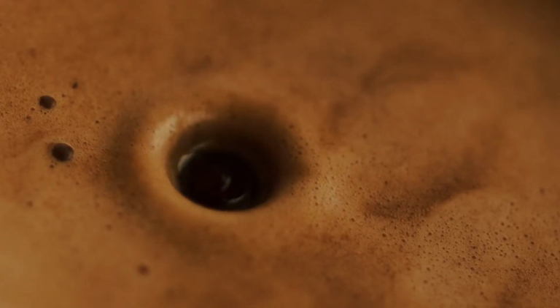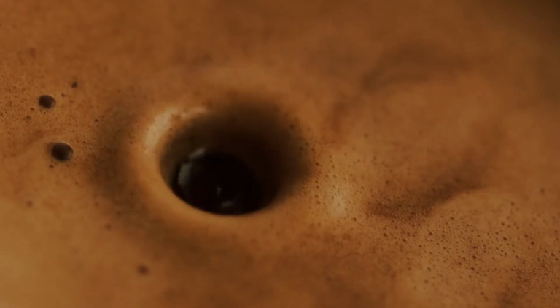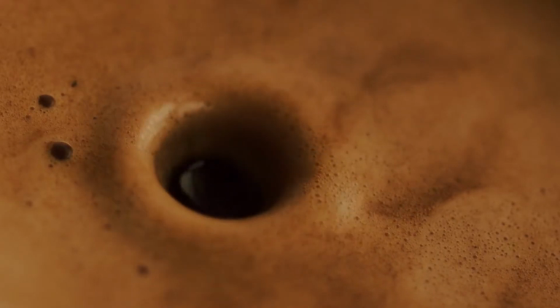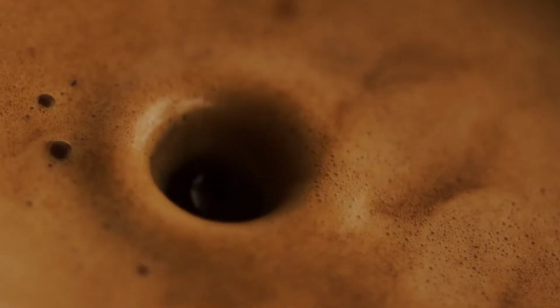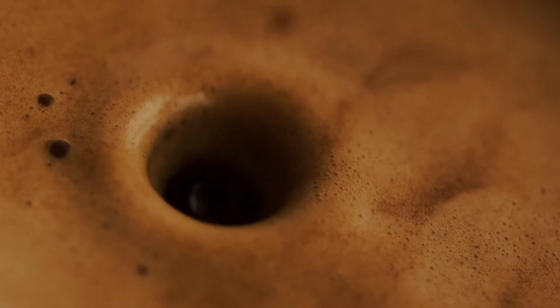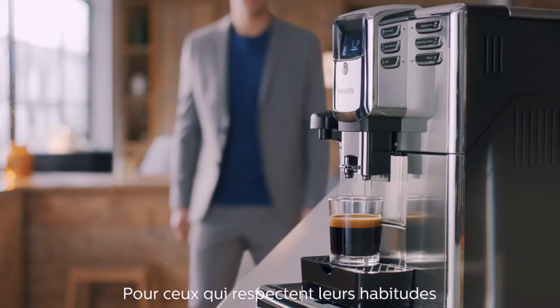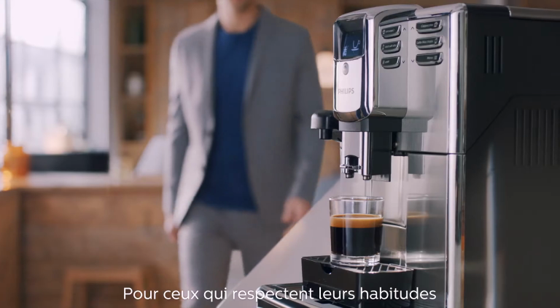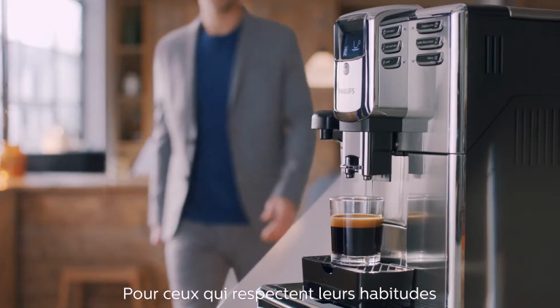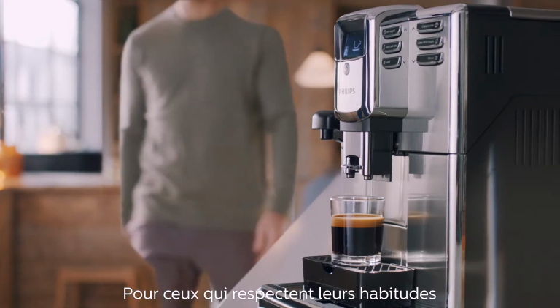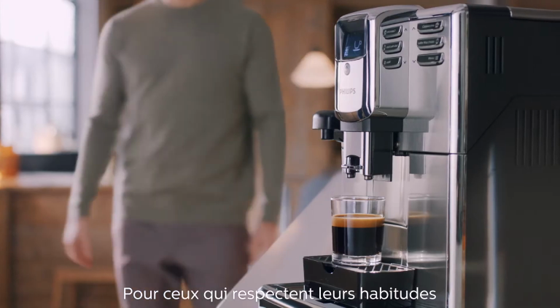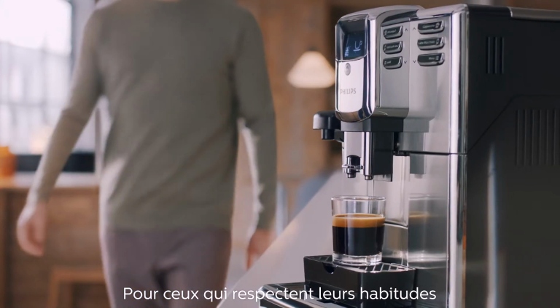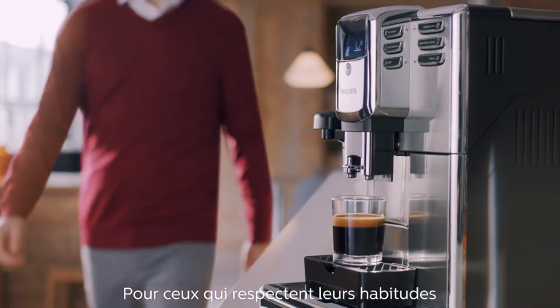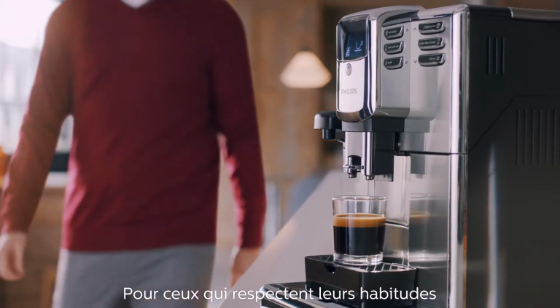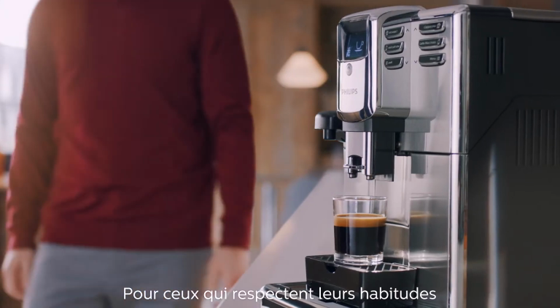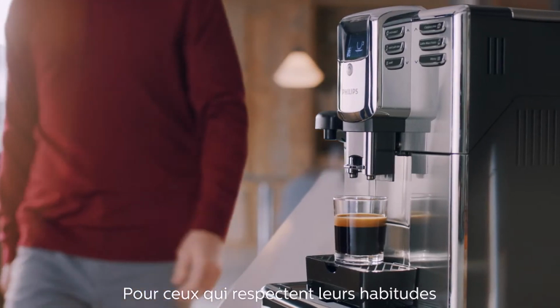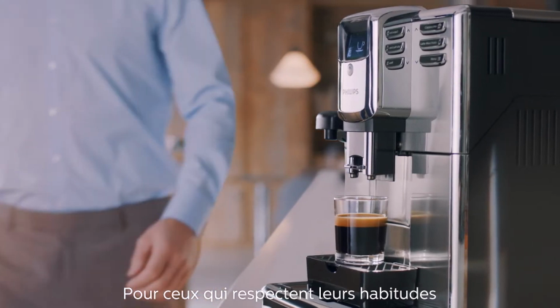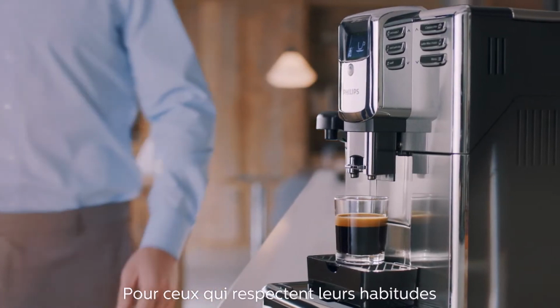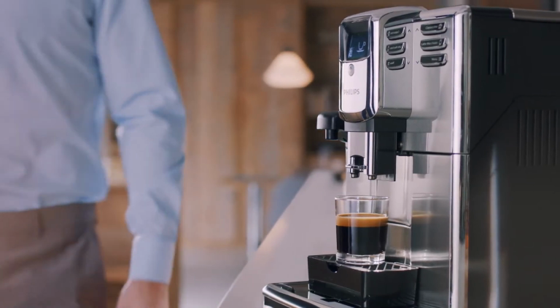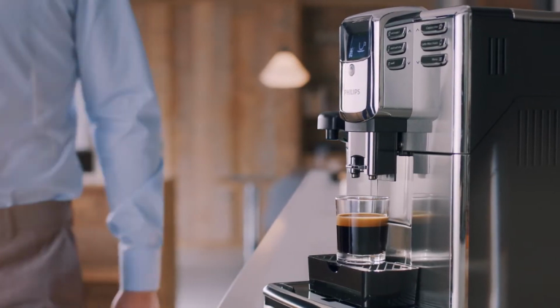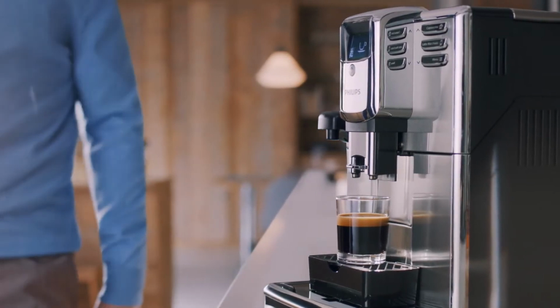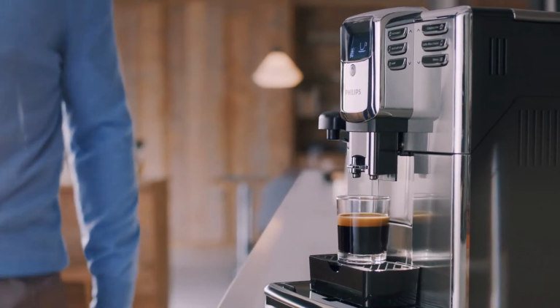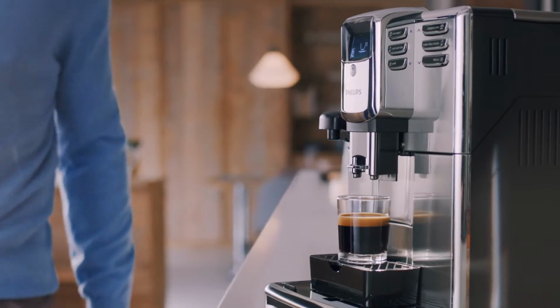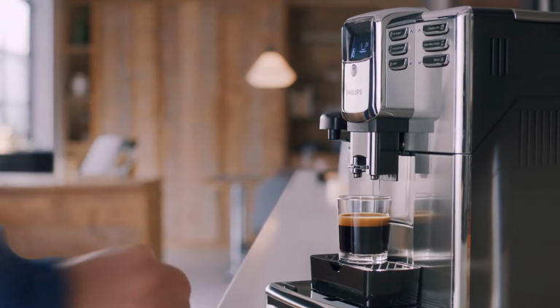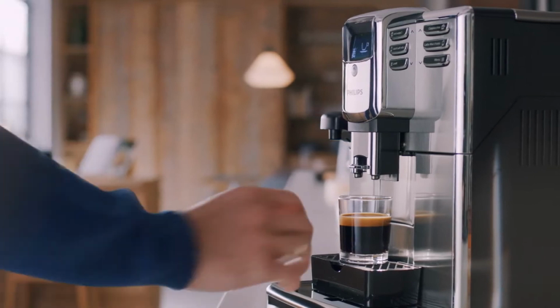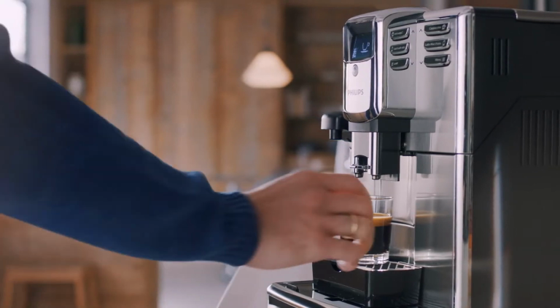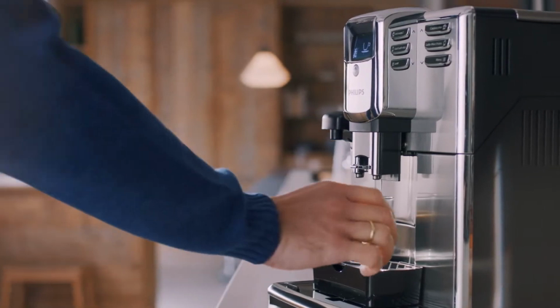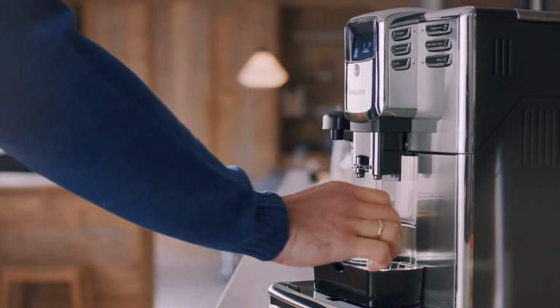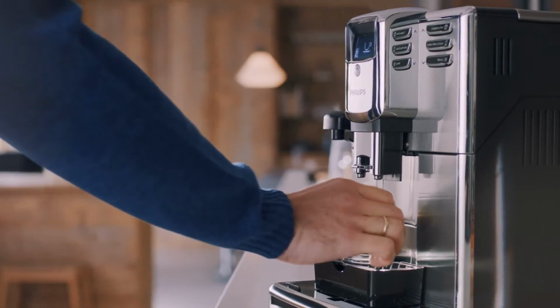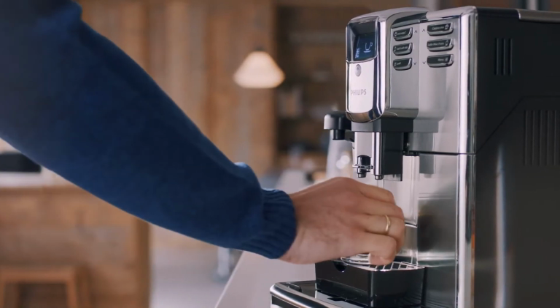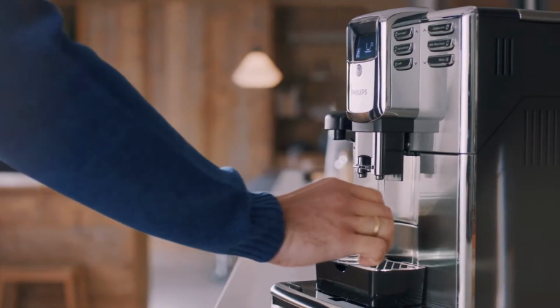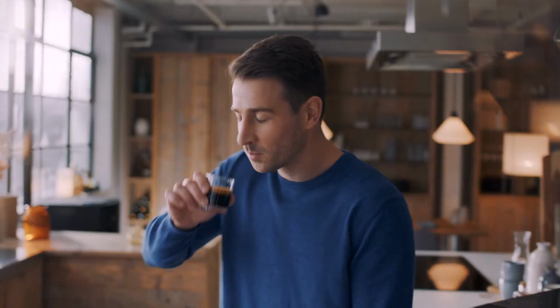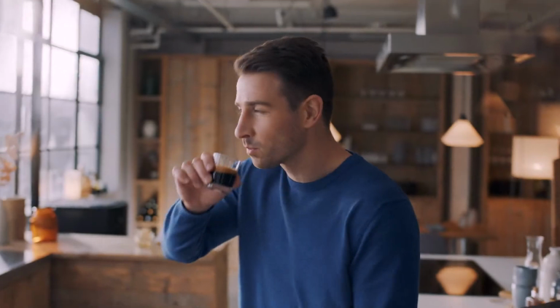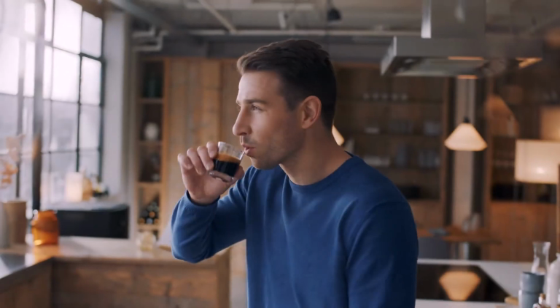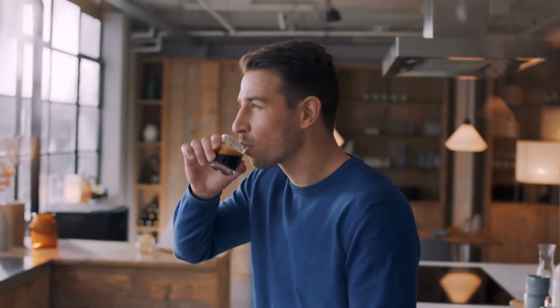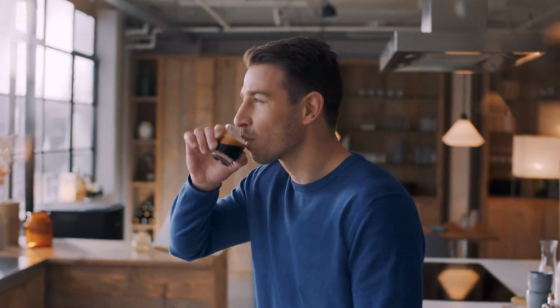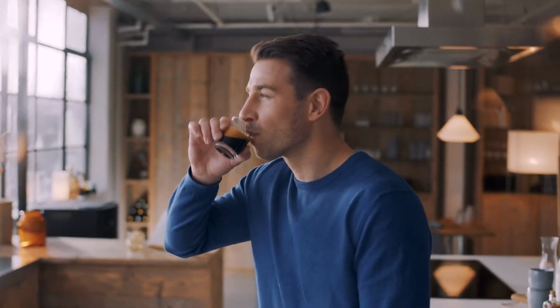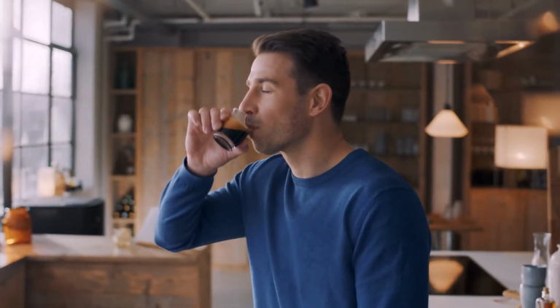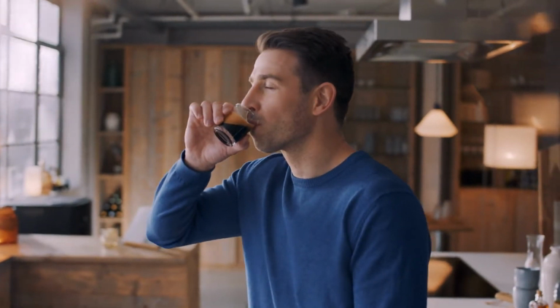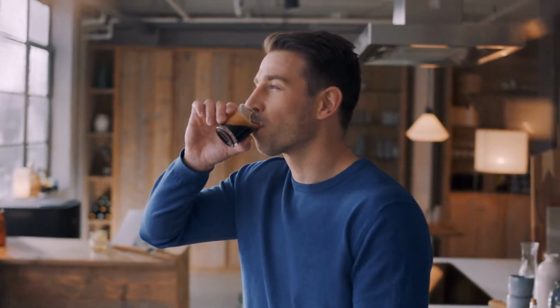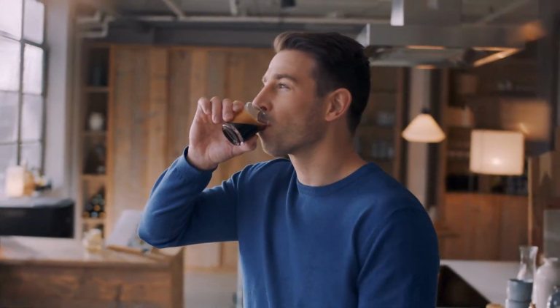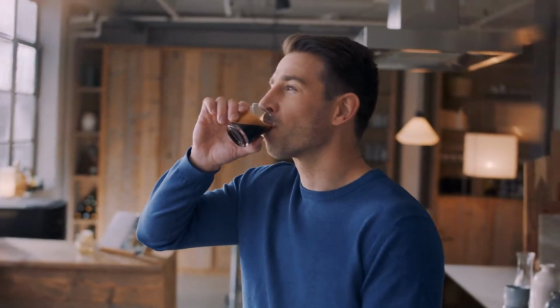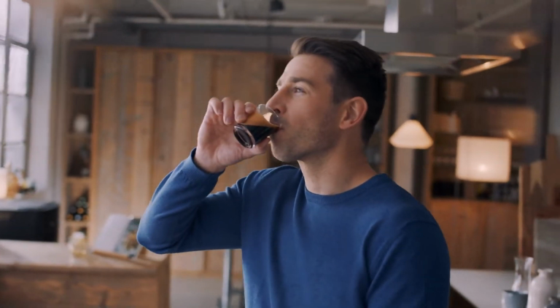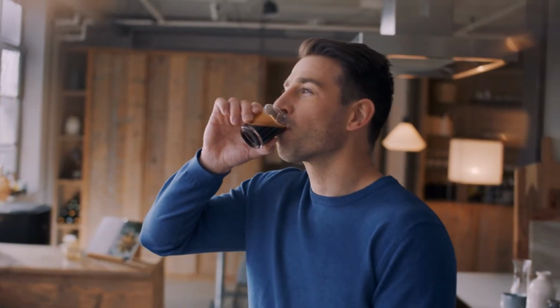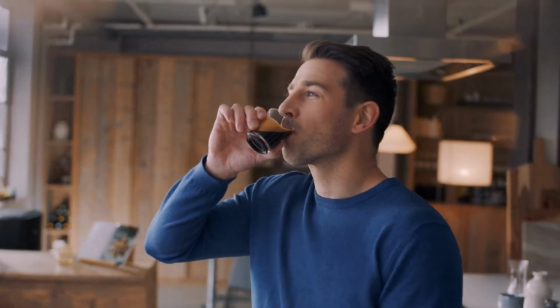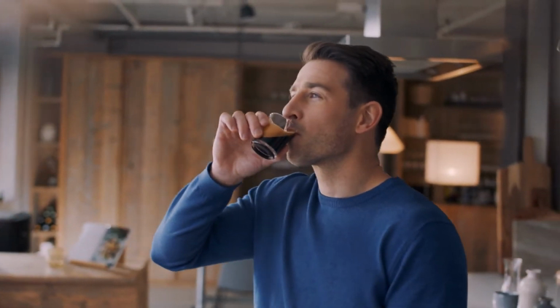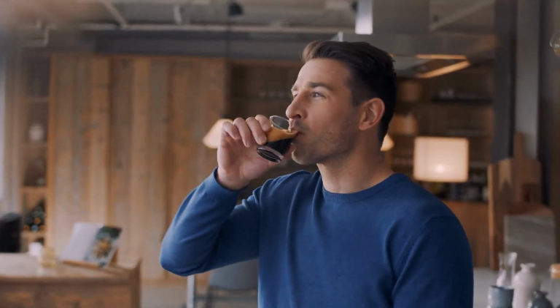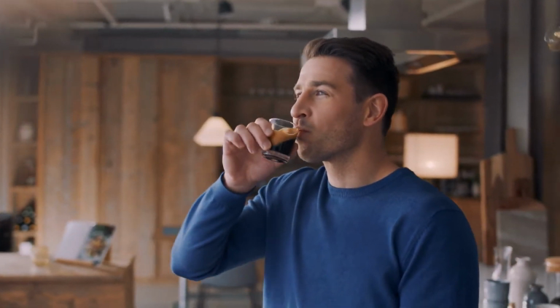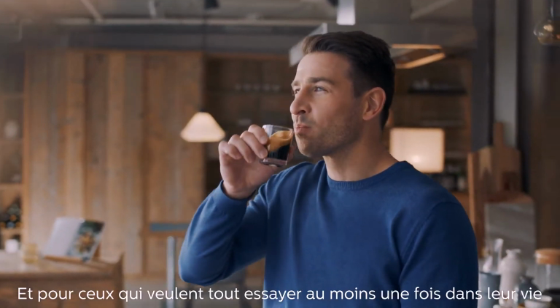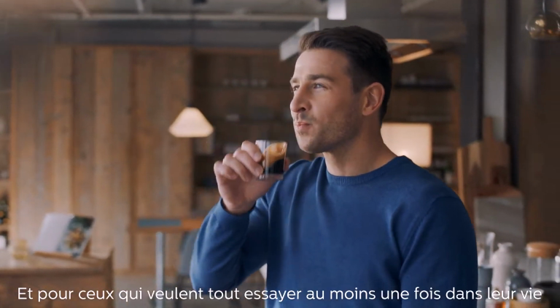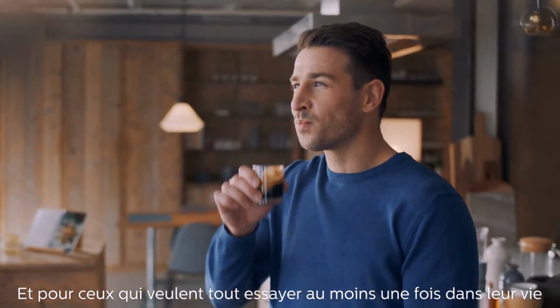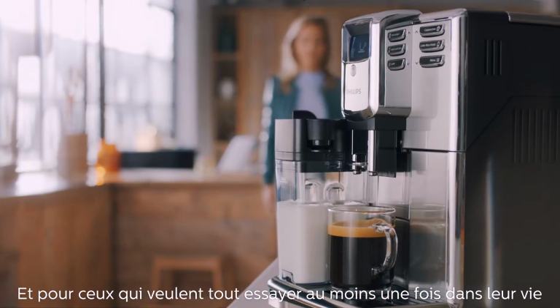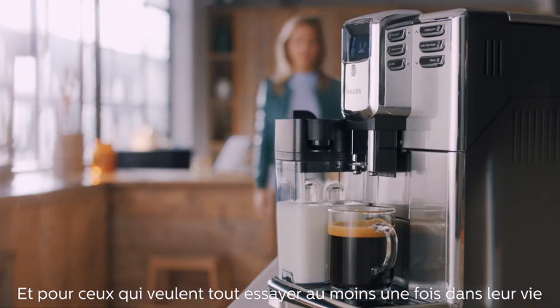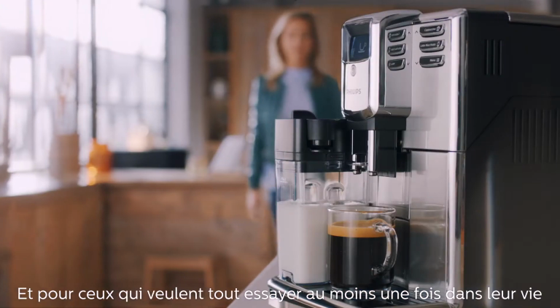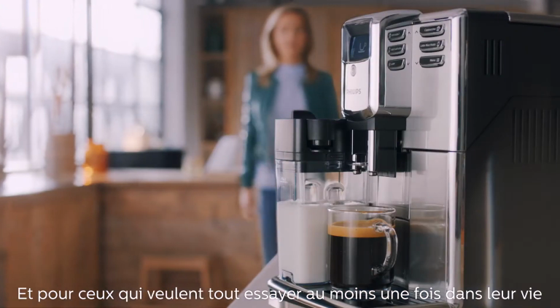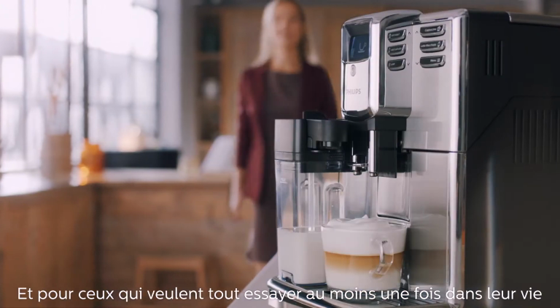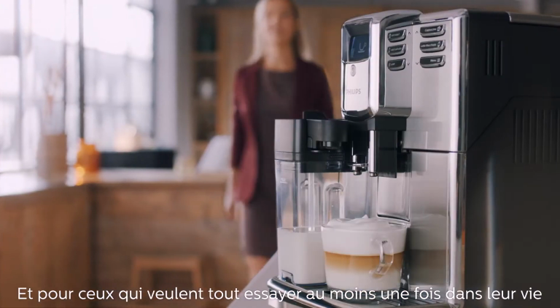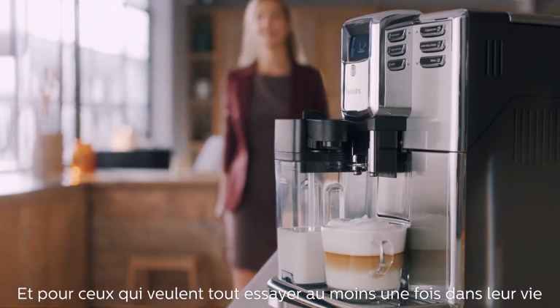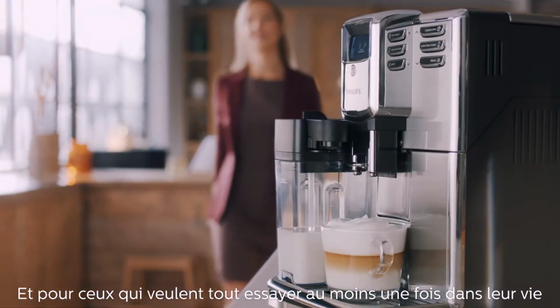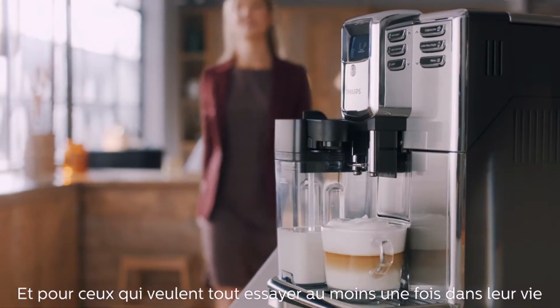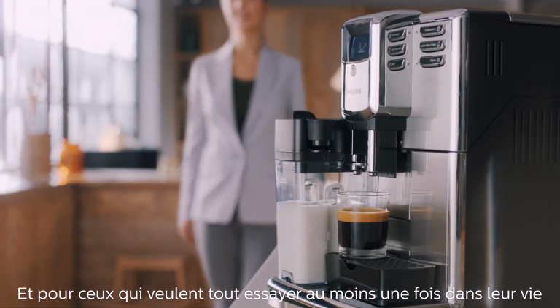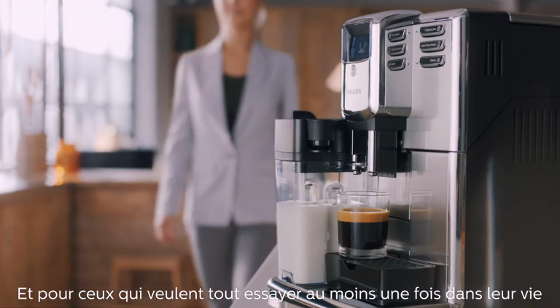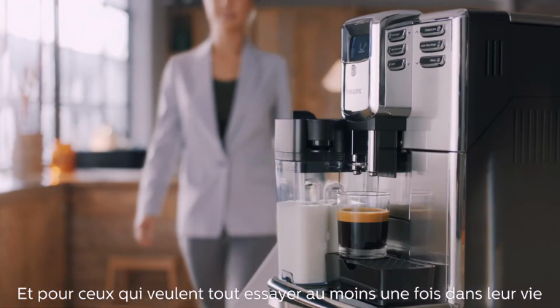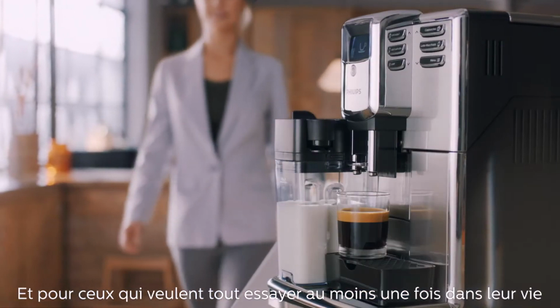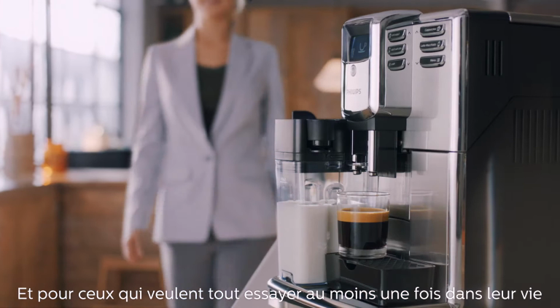For the creatures of habit, and the ones who'll try anything once.